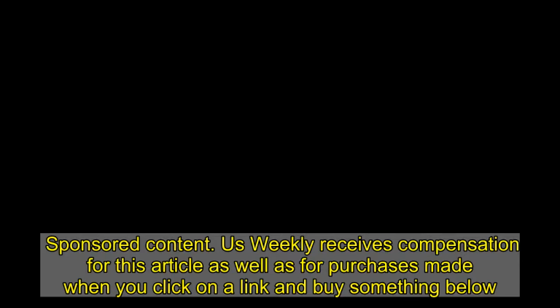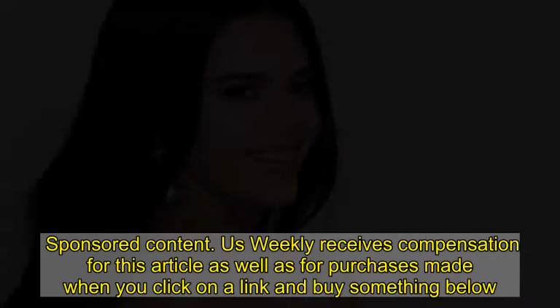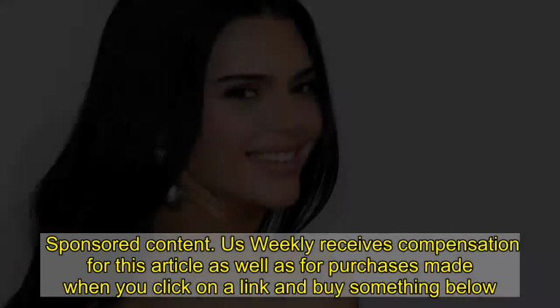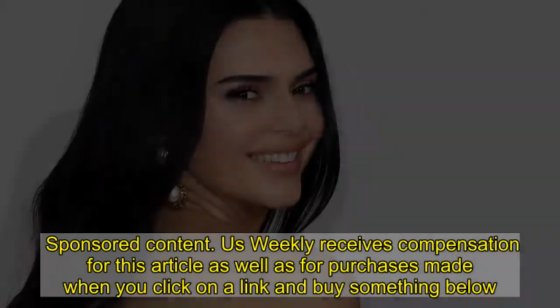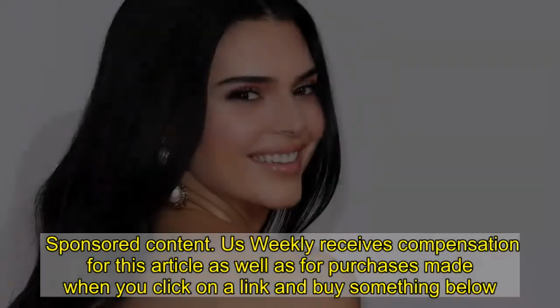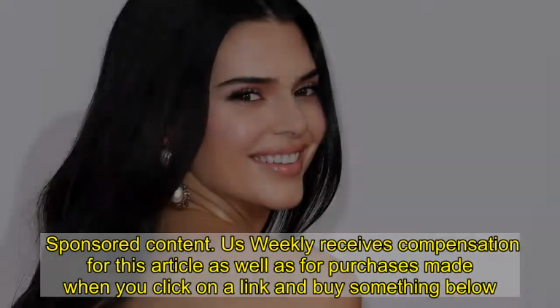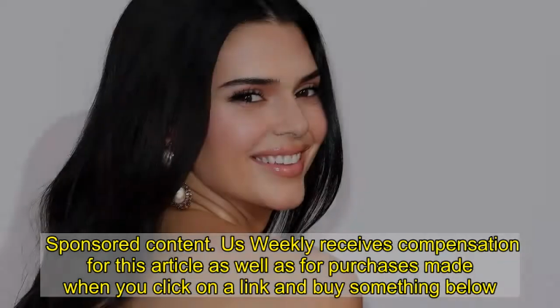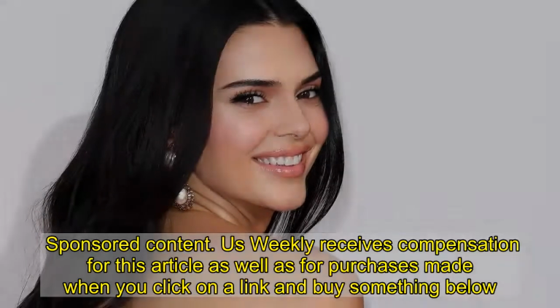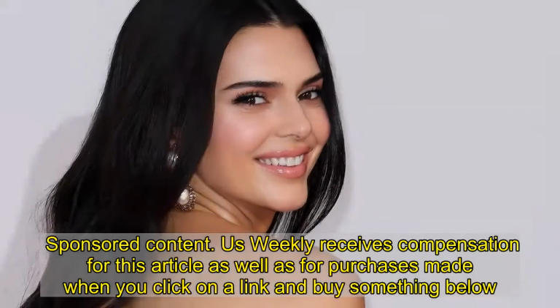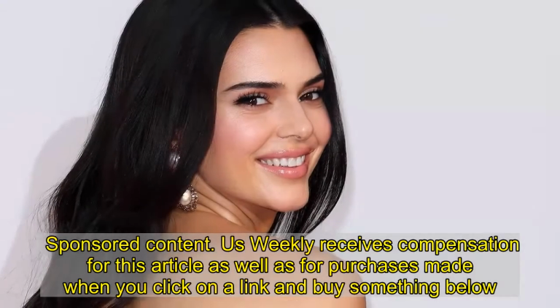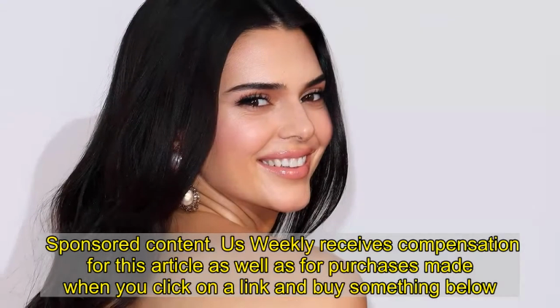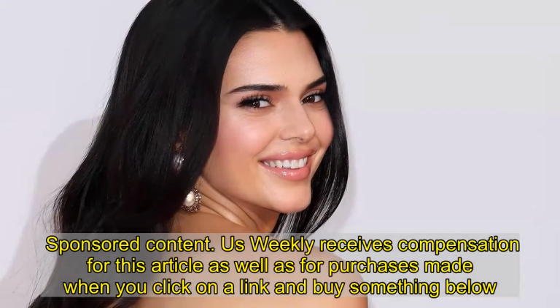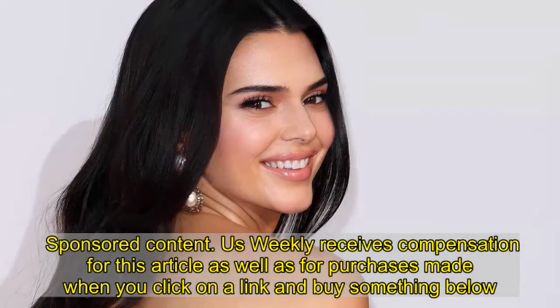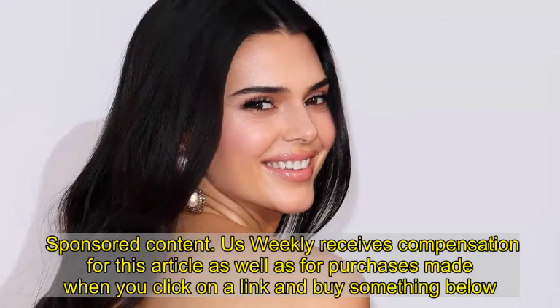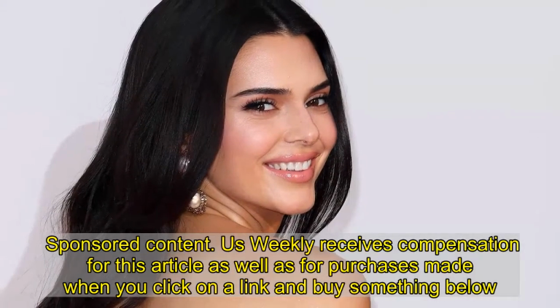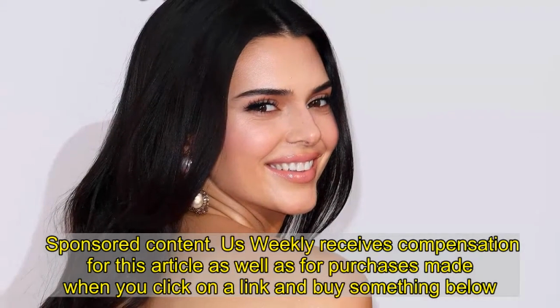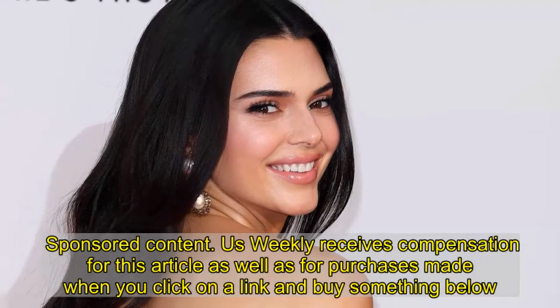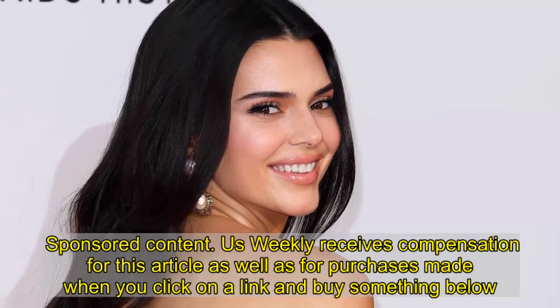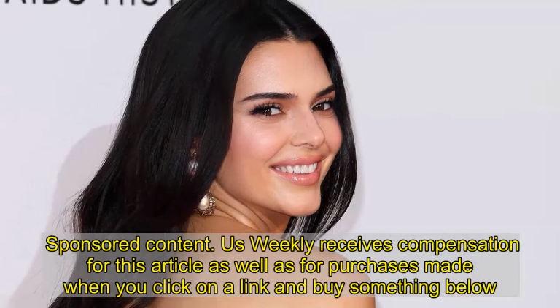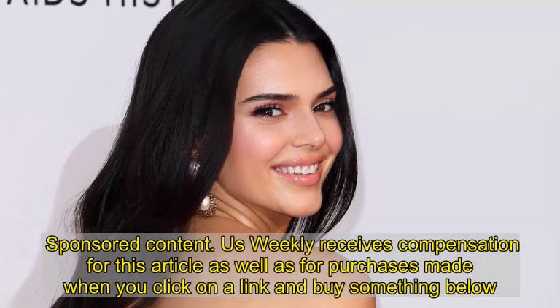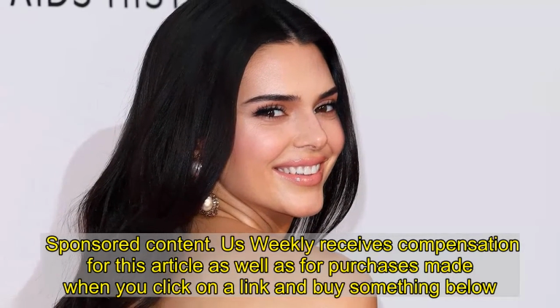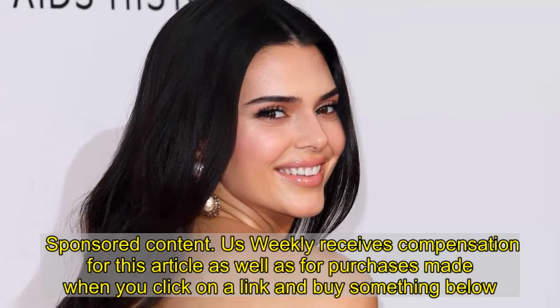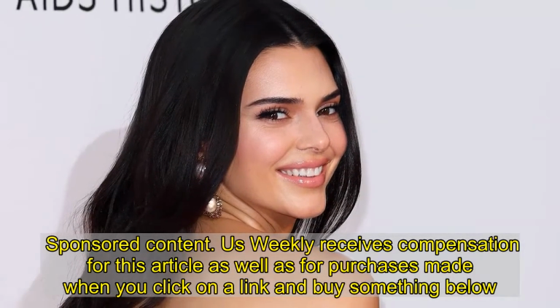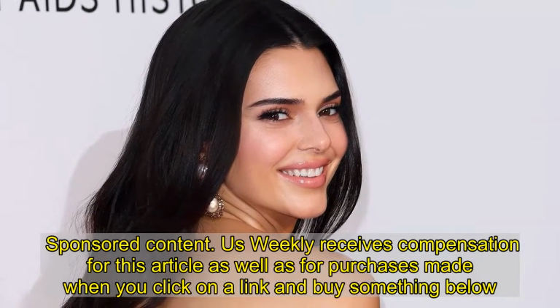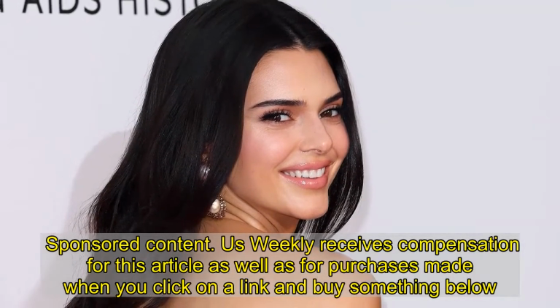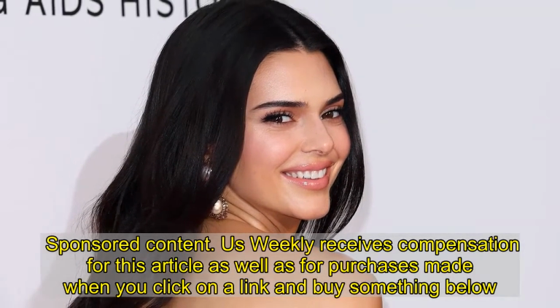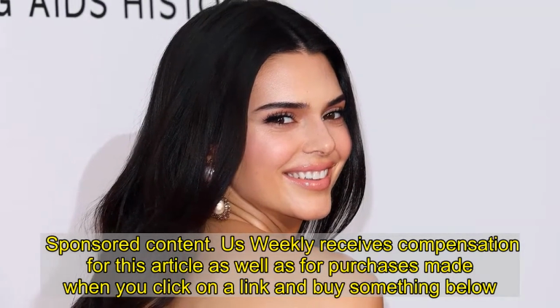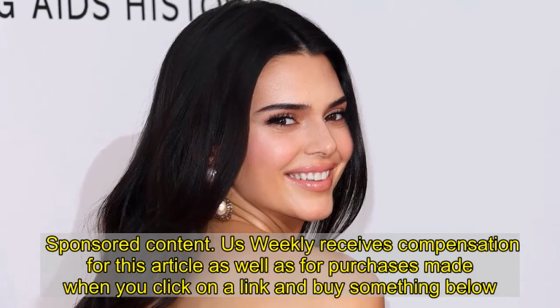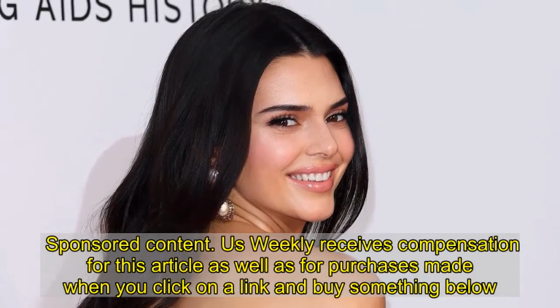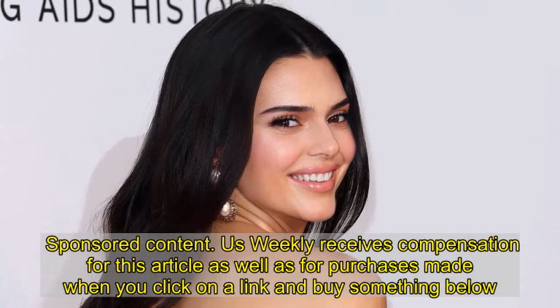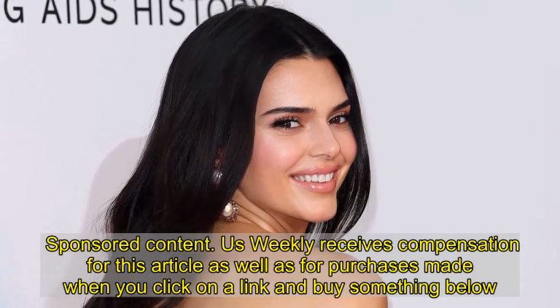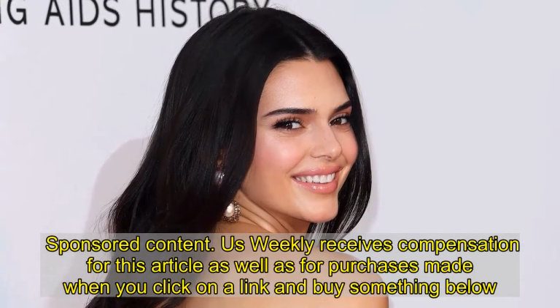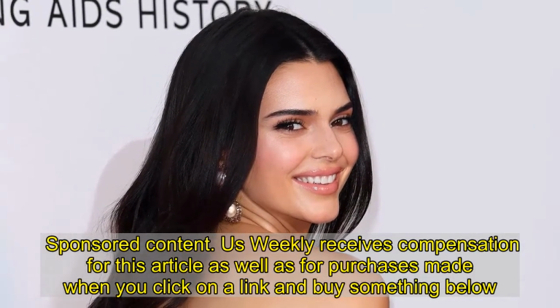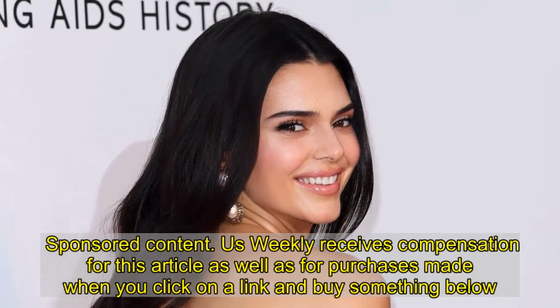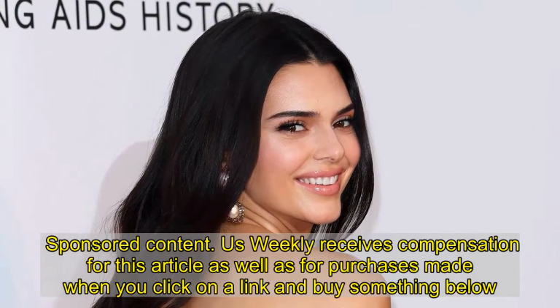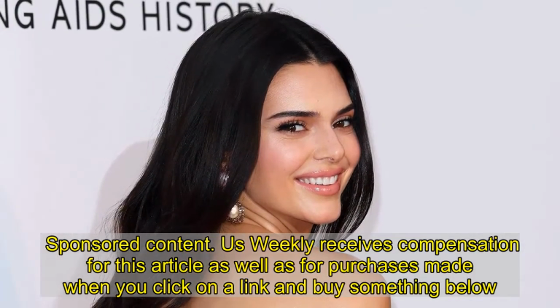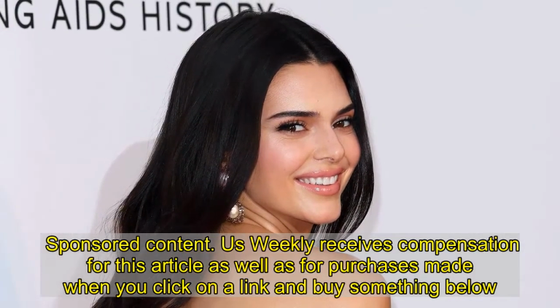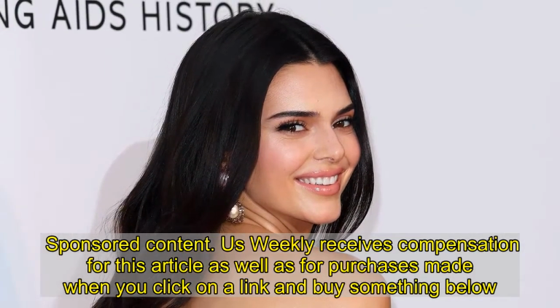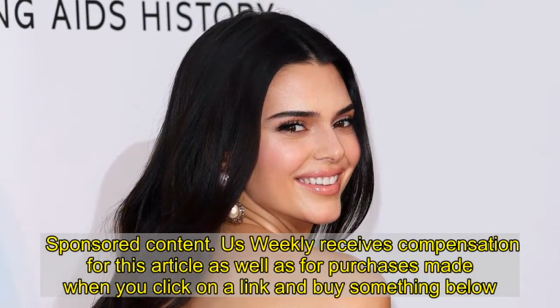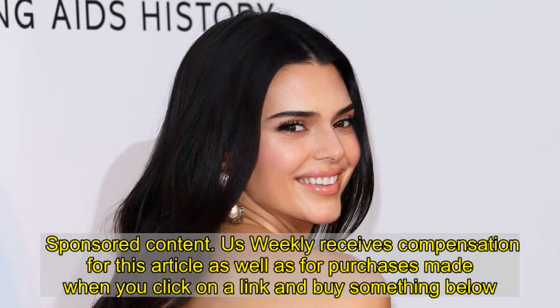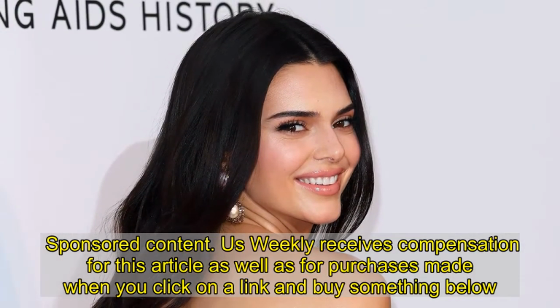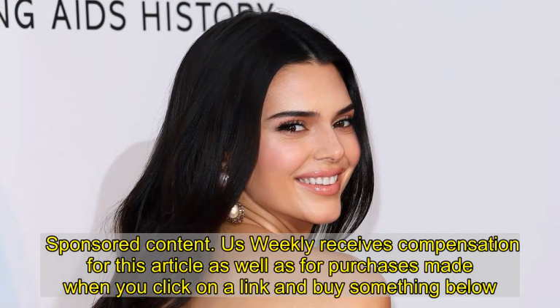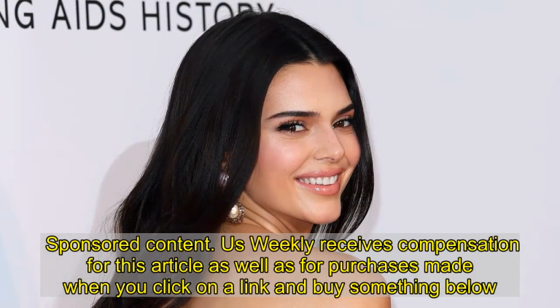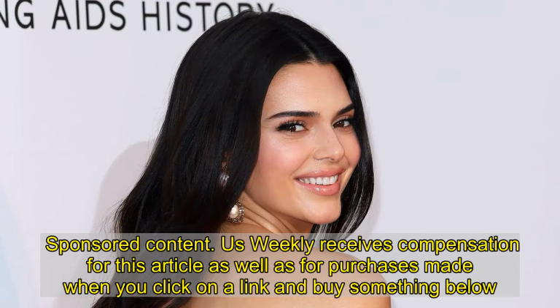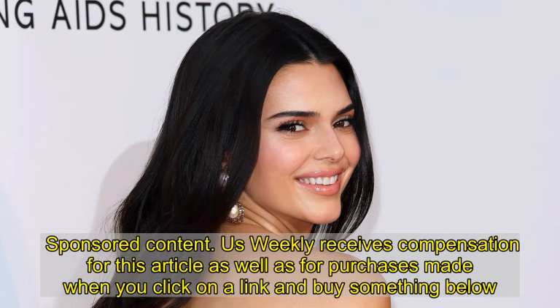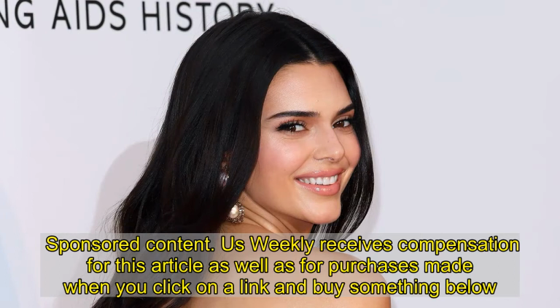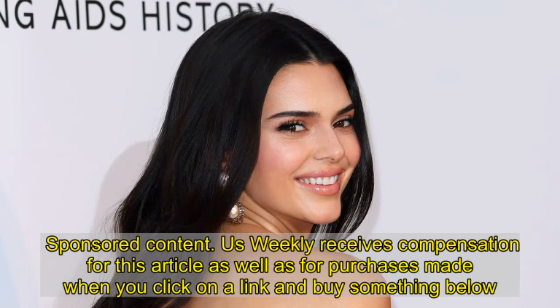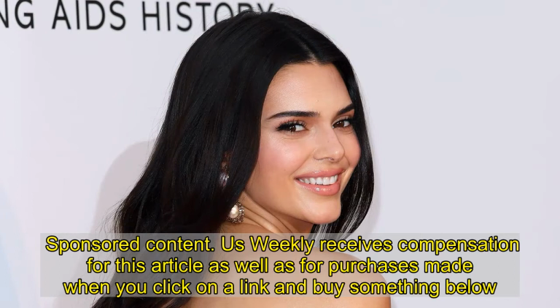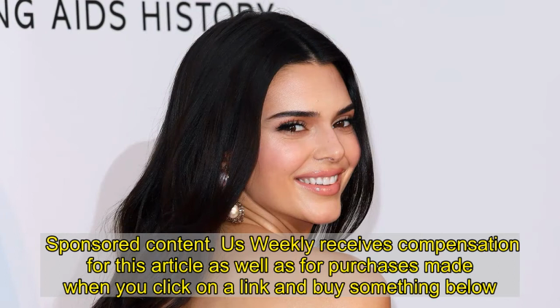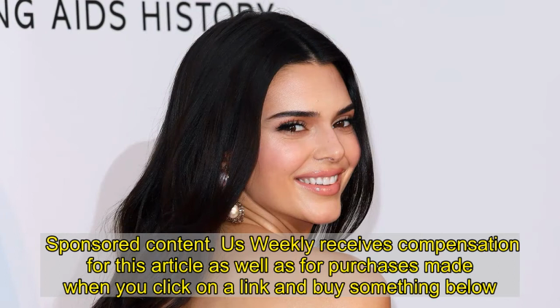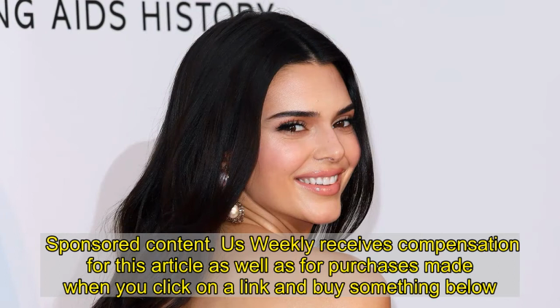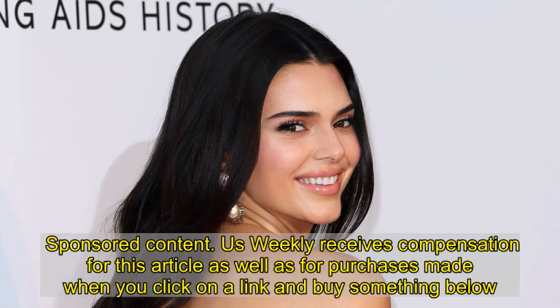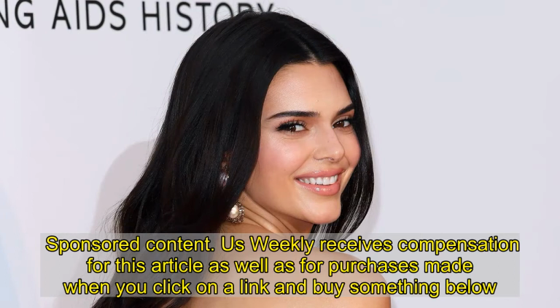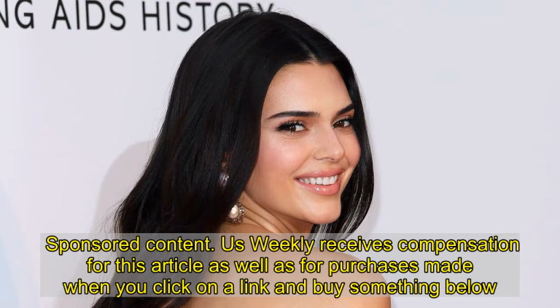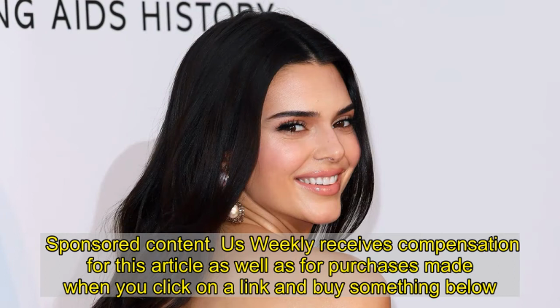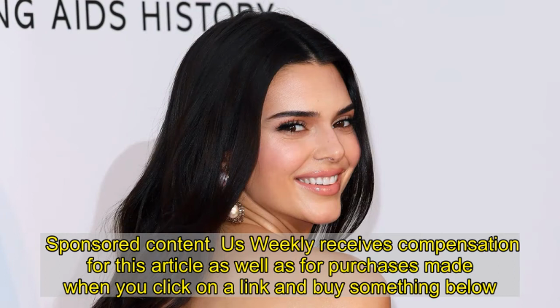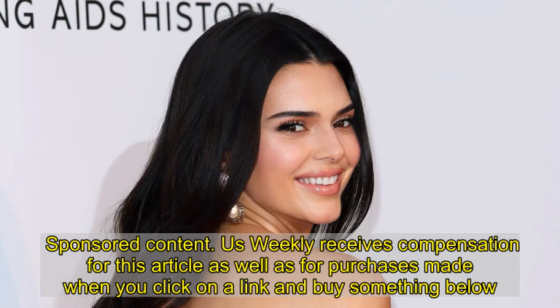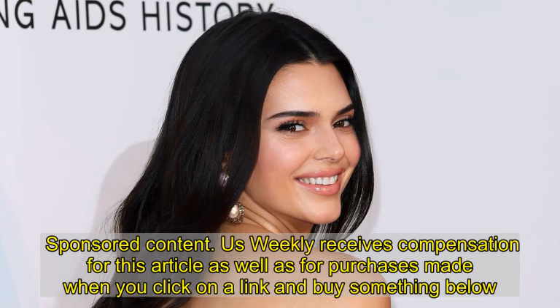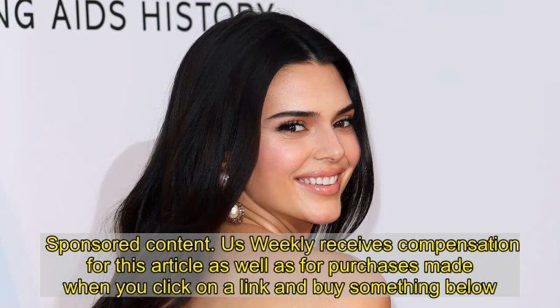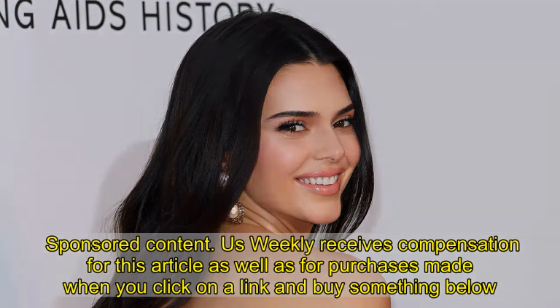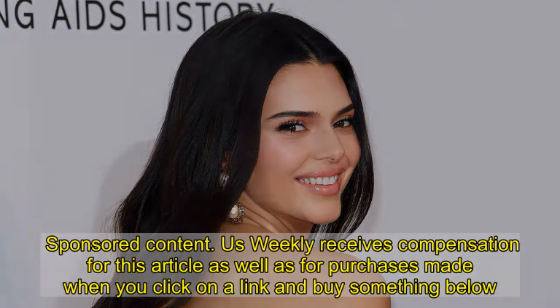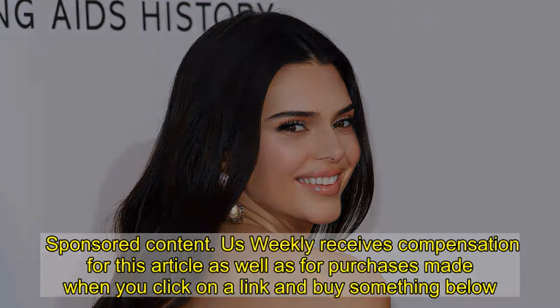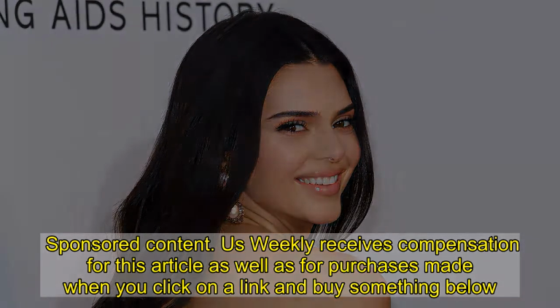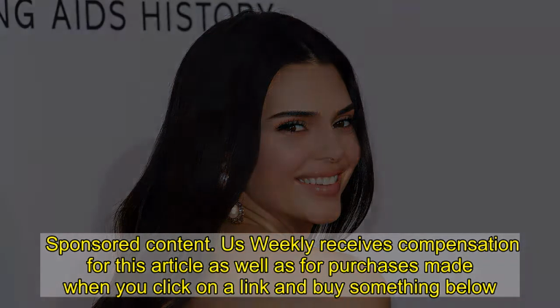Sponsored content. Us Weekly receives compensation for this article as well as for purchases made when you click on the link and buy something below.